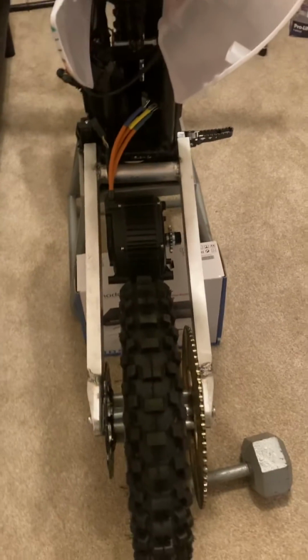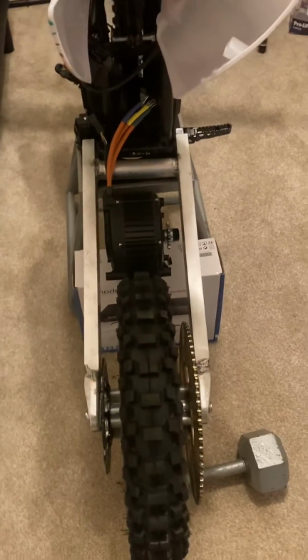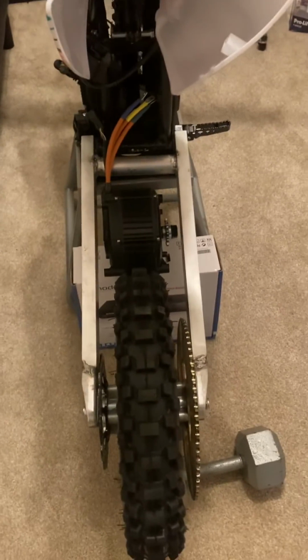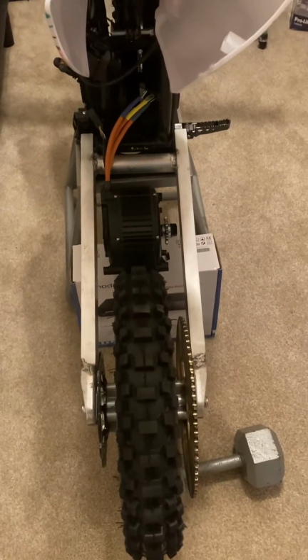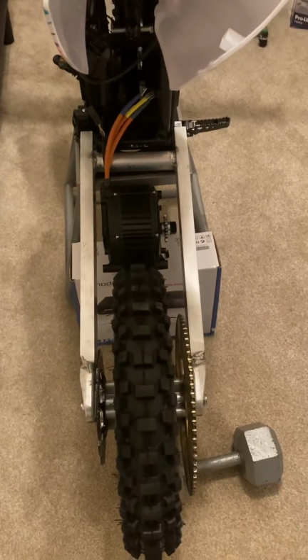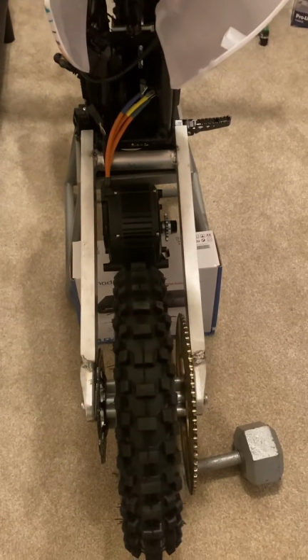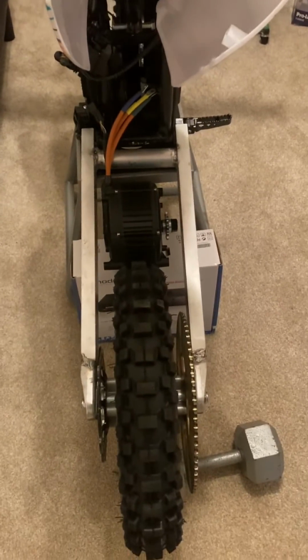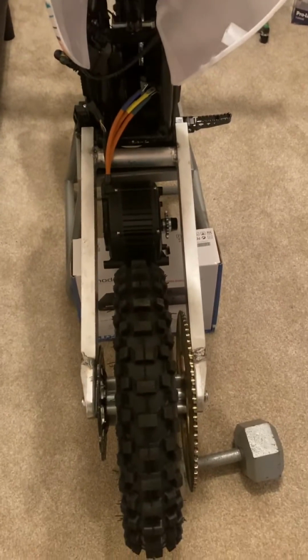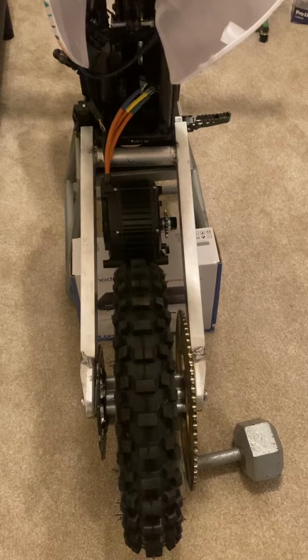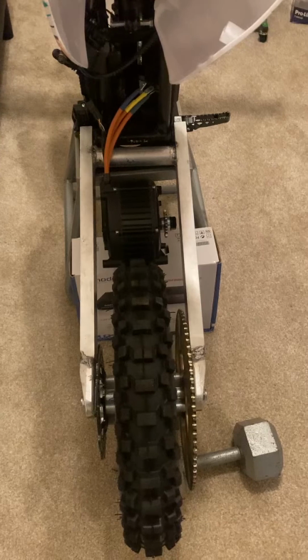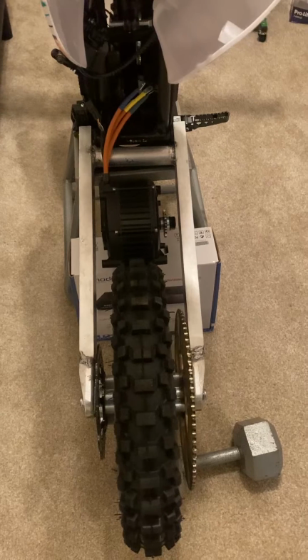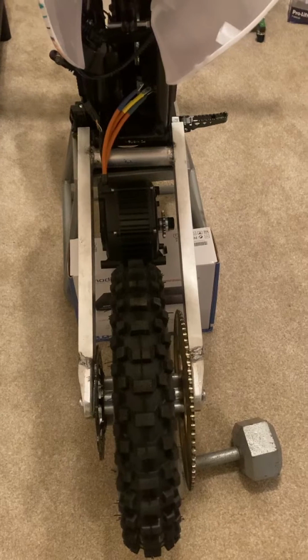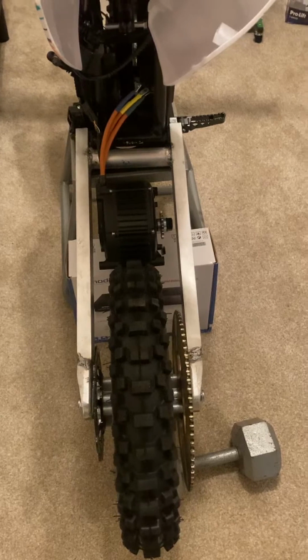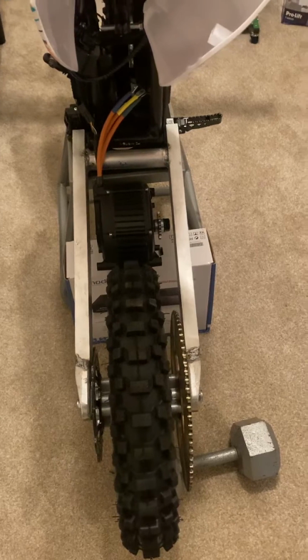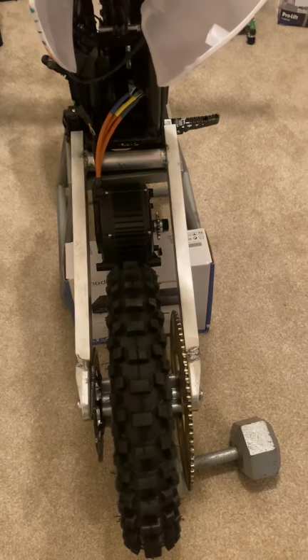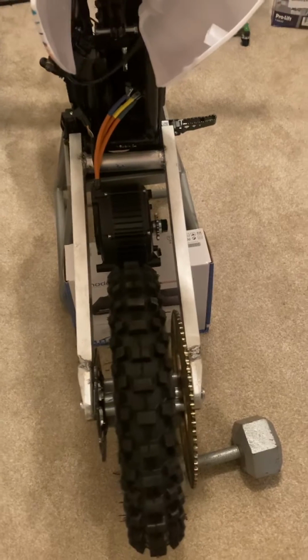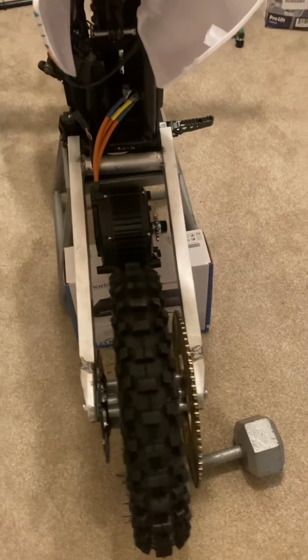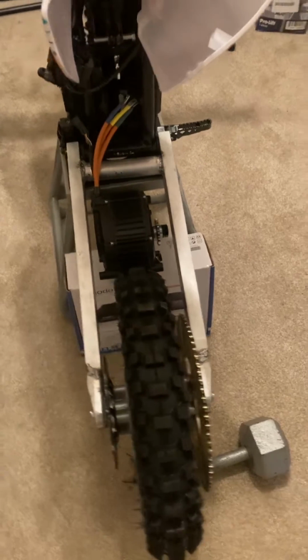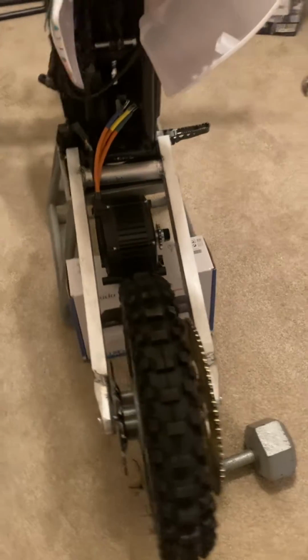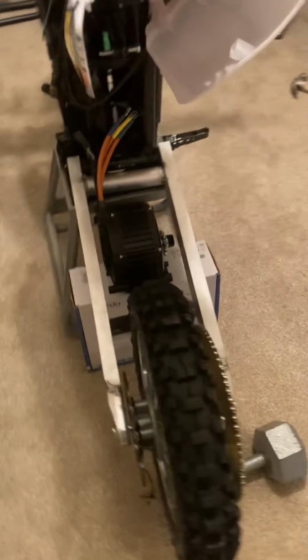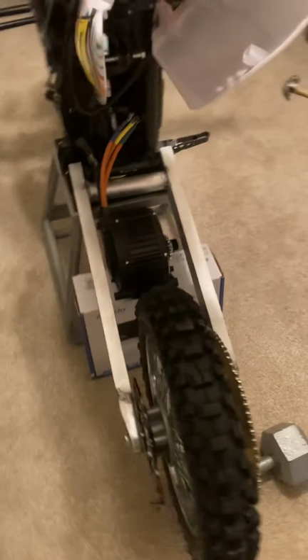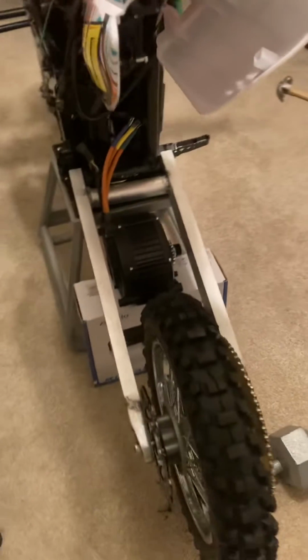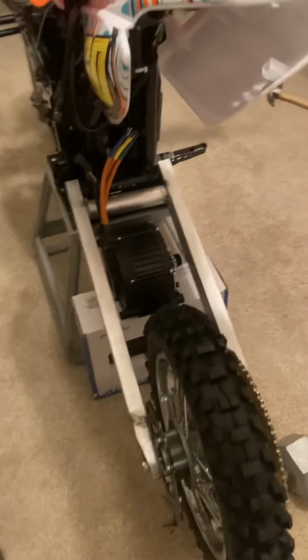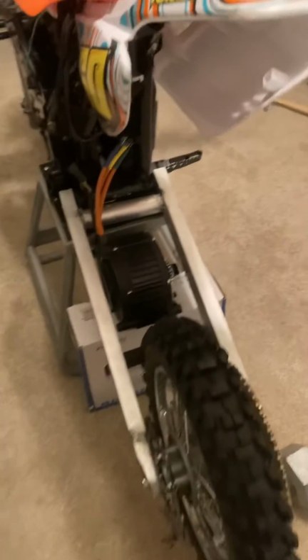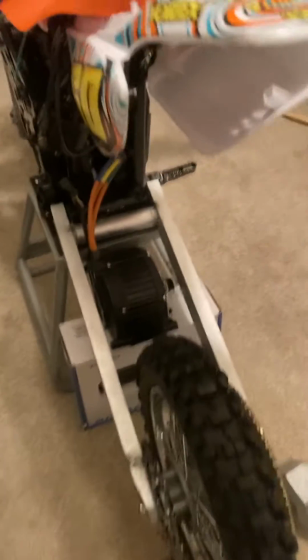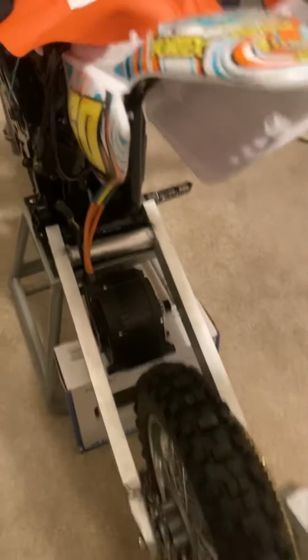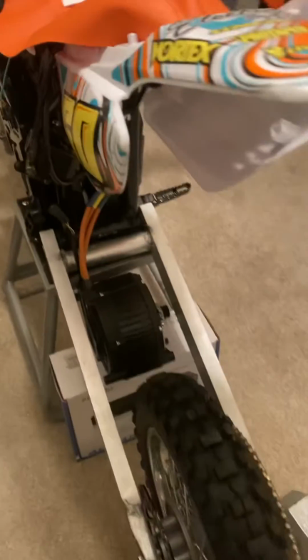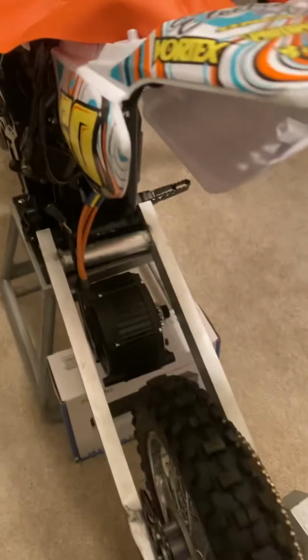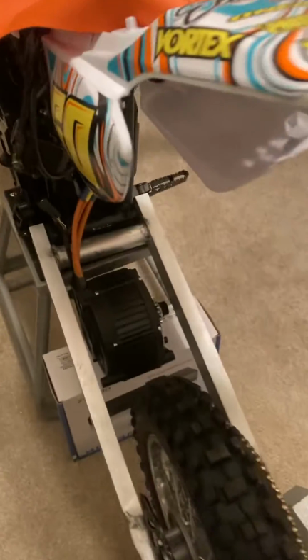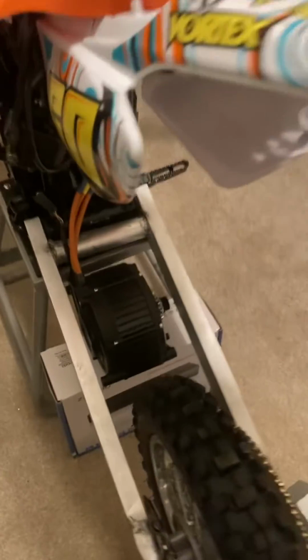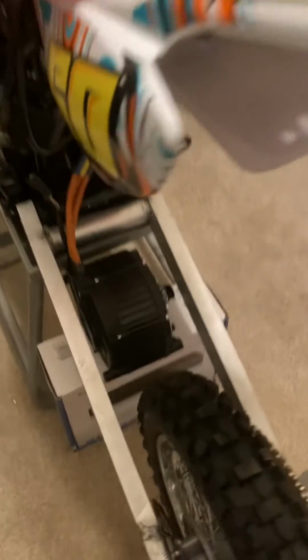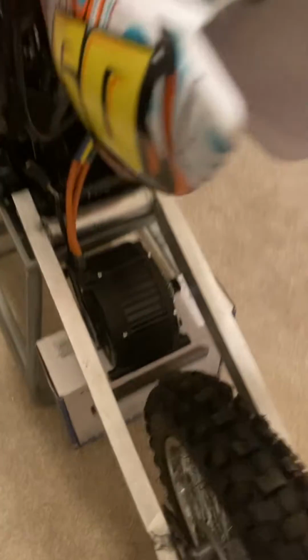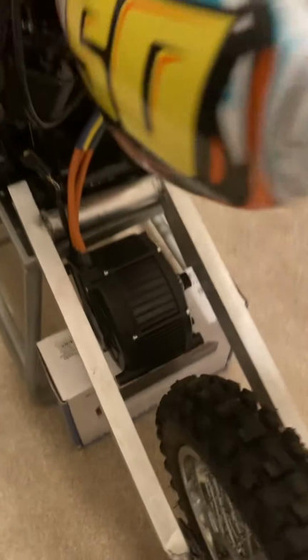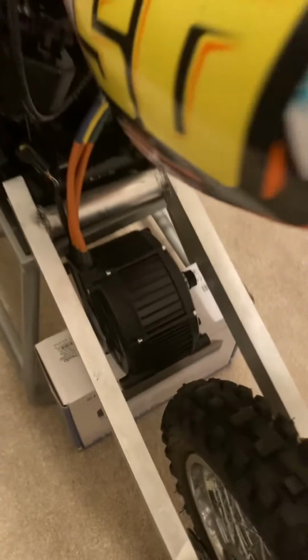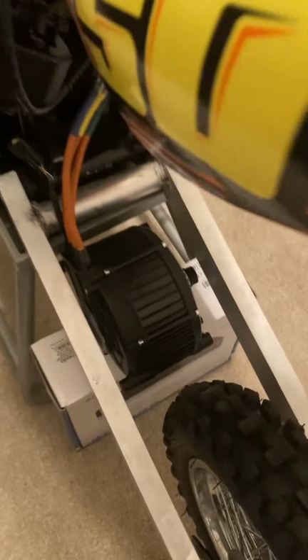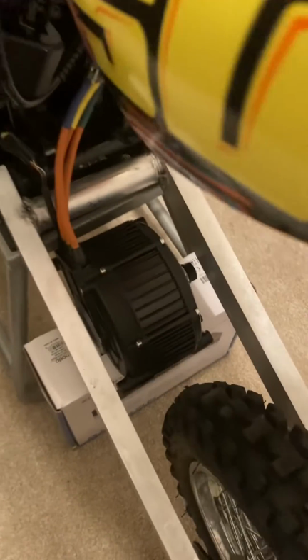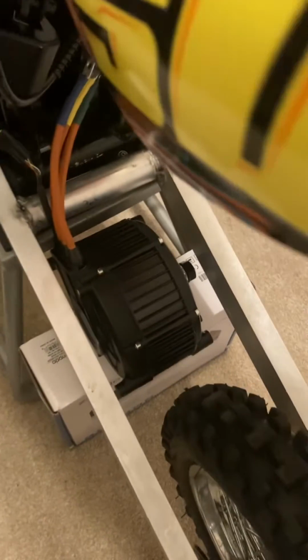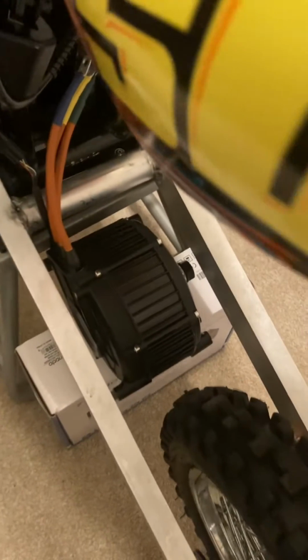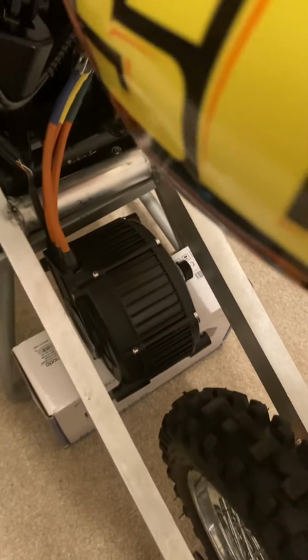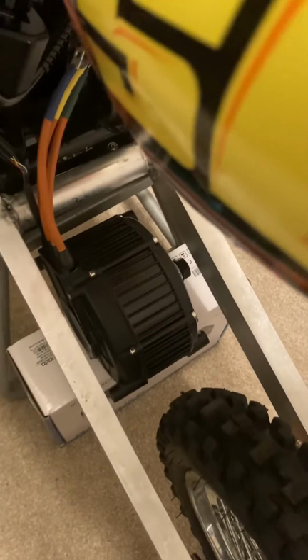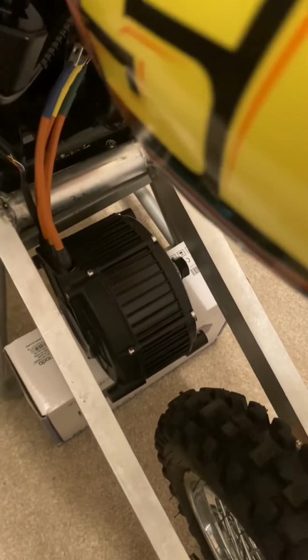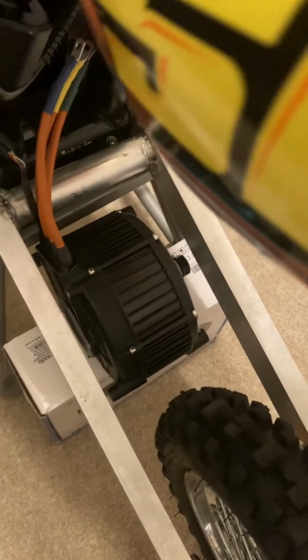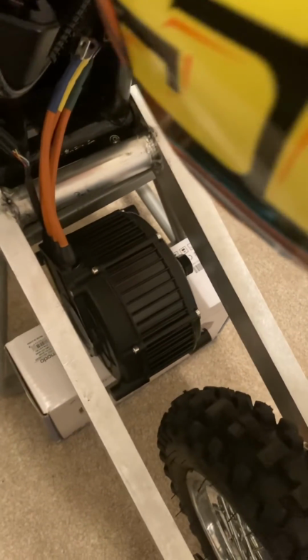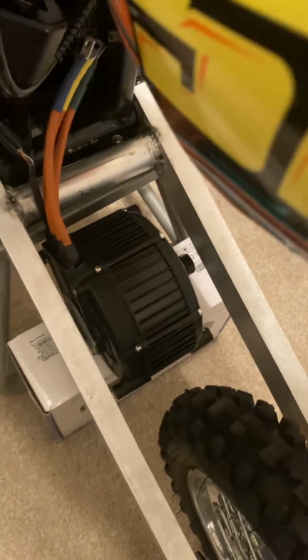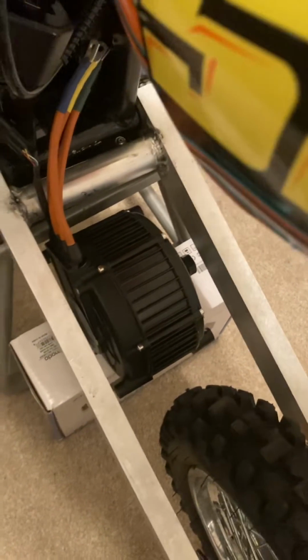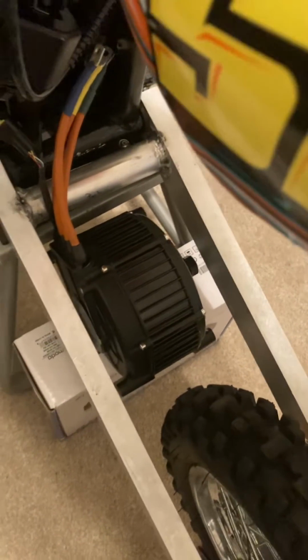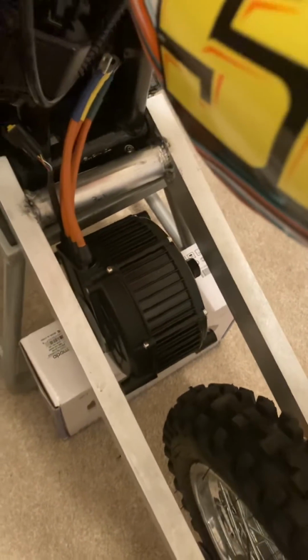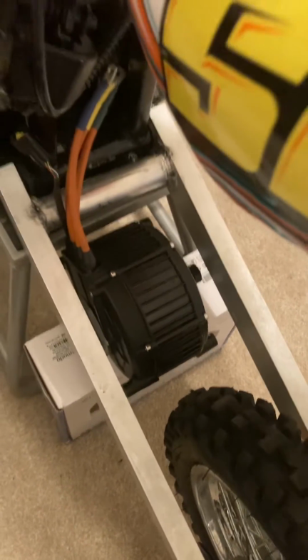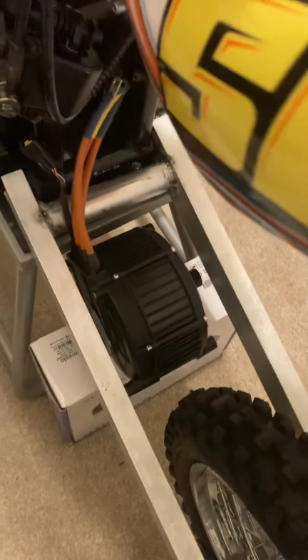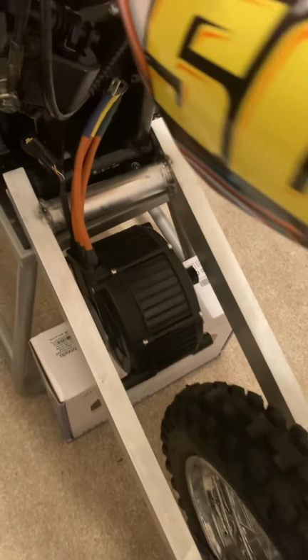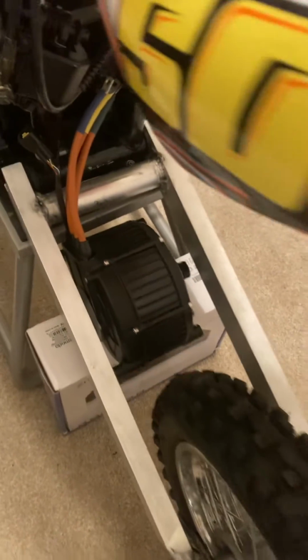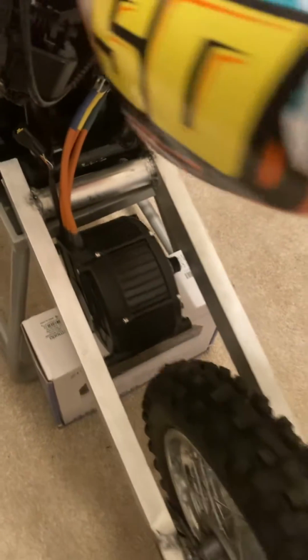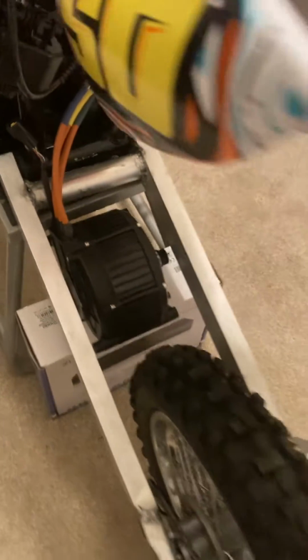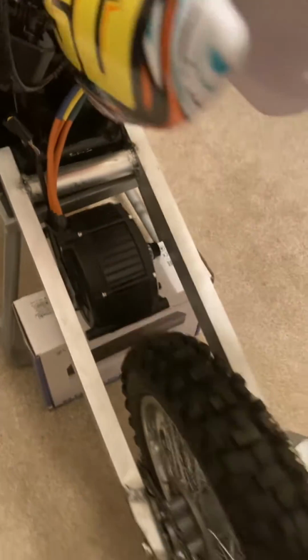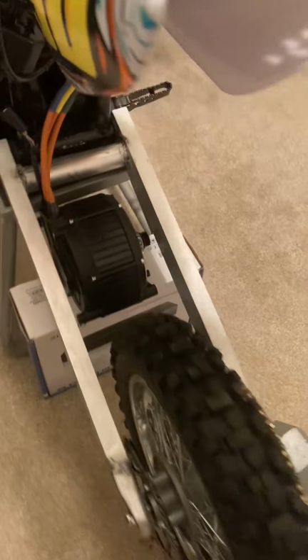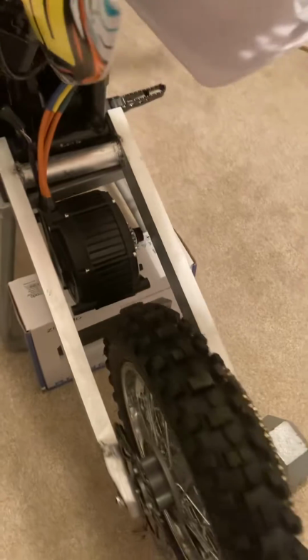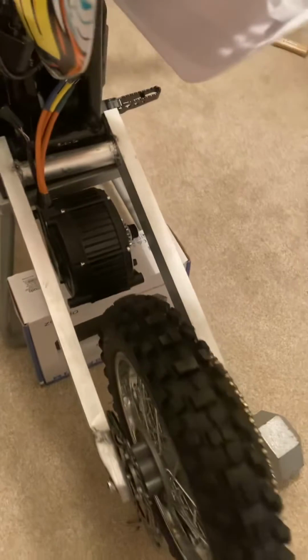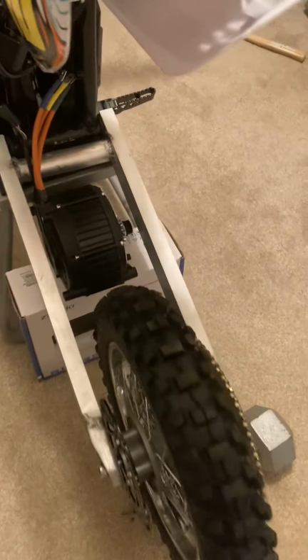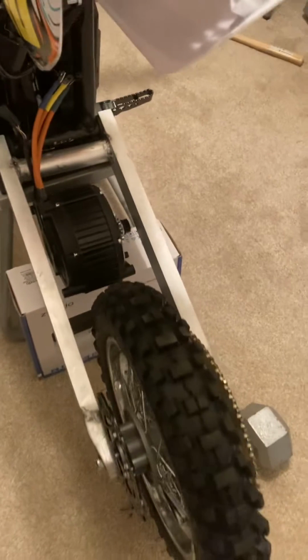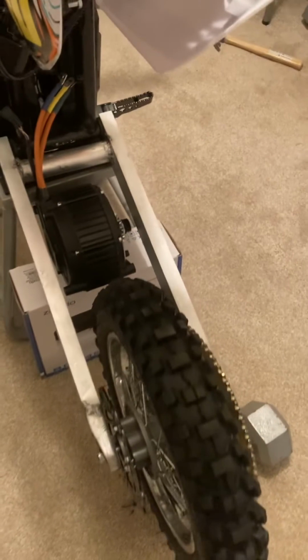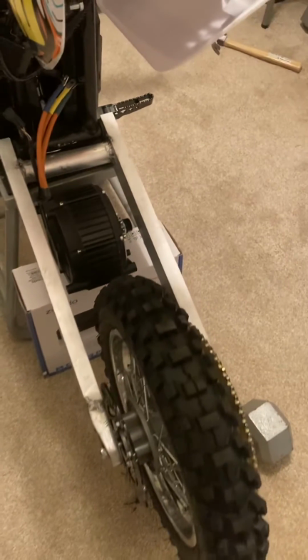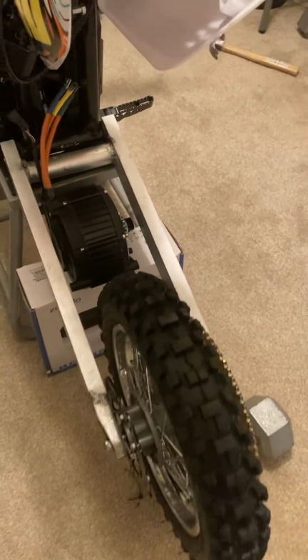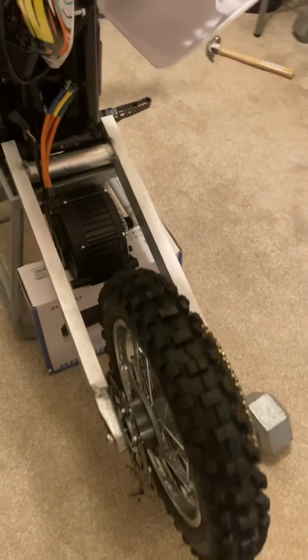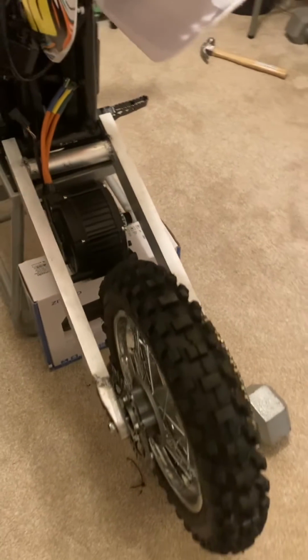I got pretty good length on it. I got pretty good room for my QS motor 165. So it's going to be a fun build.